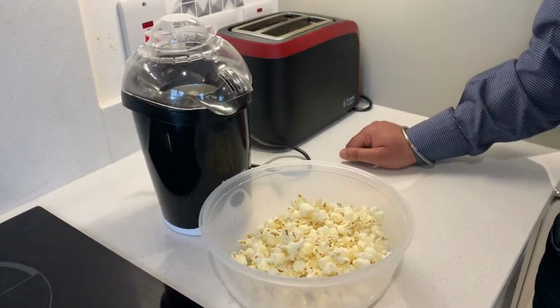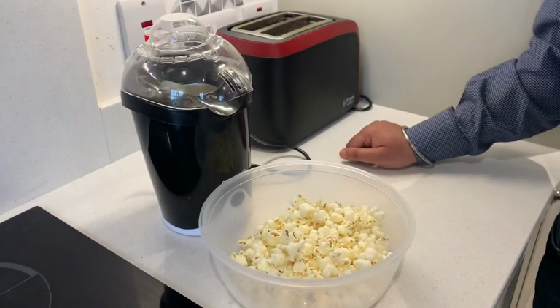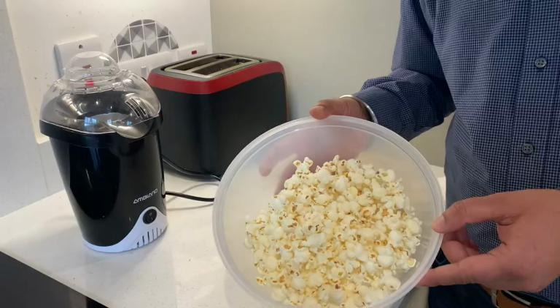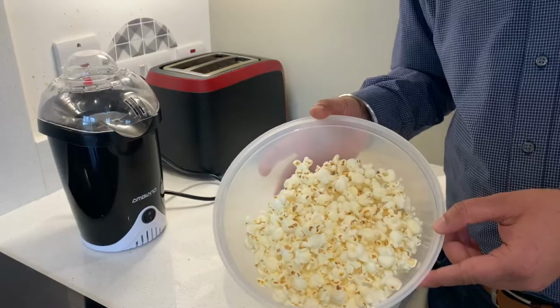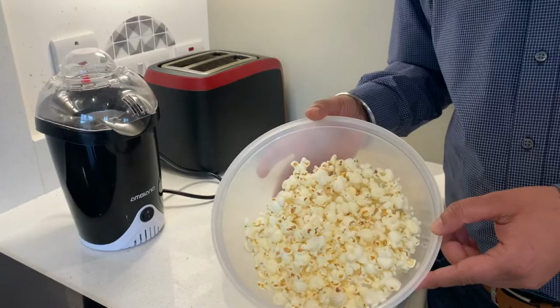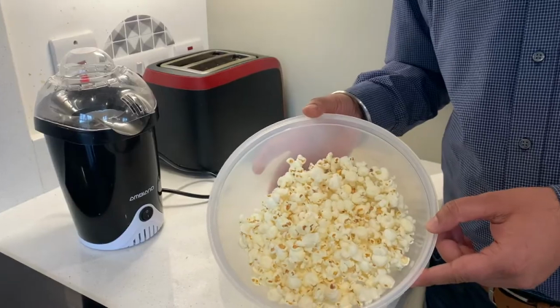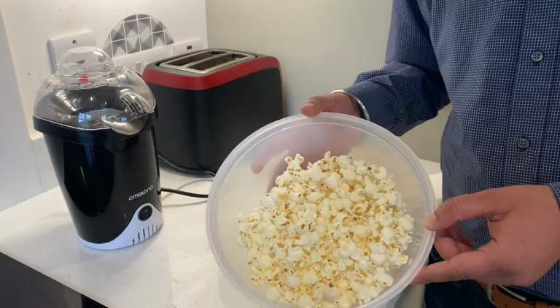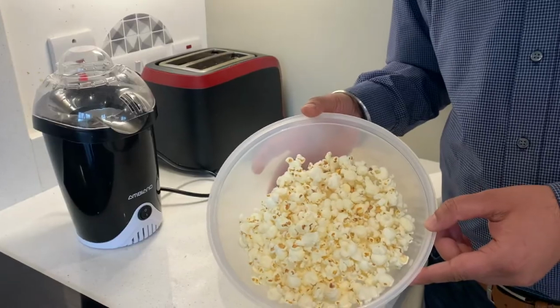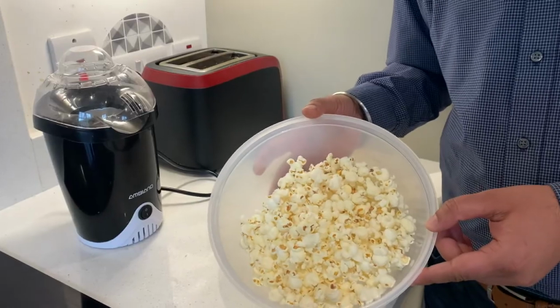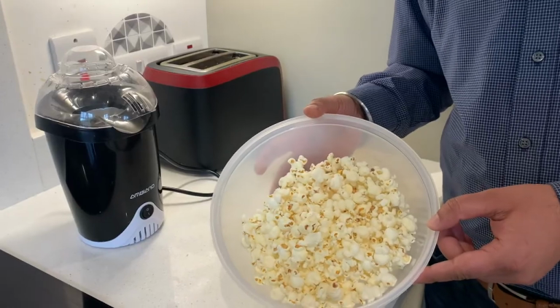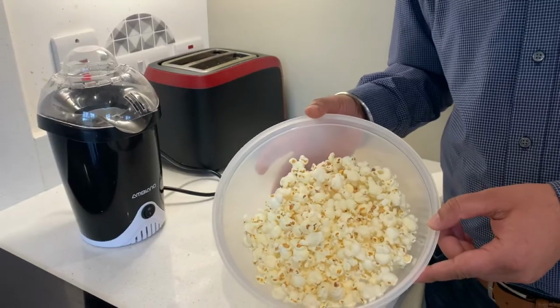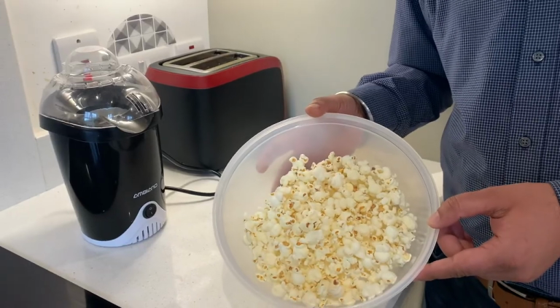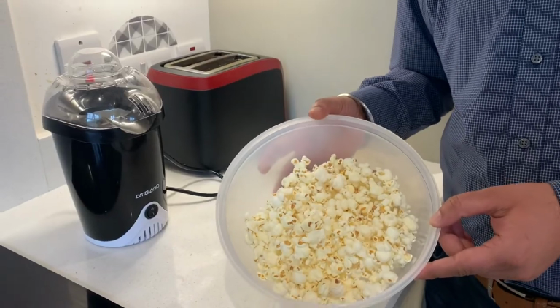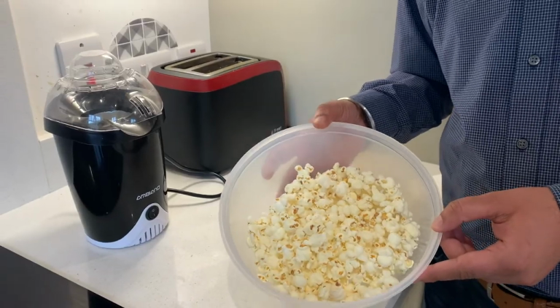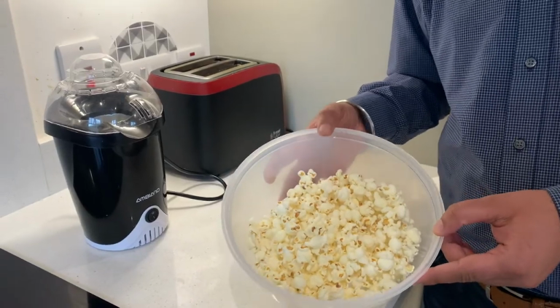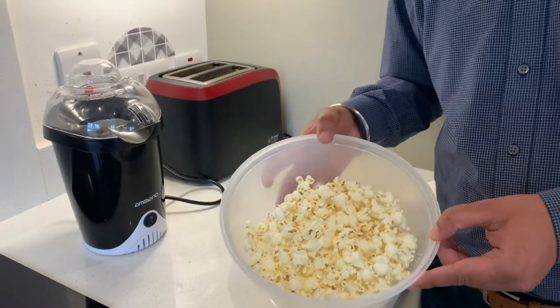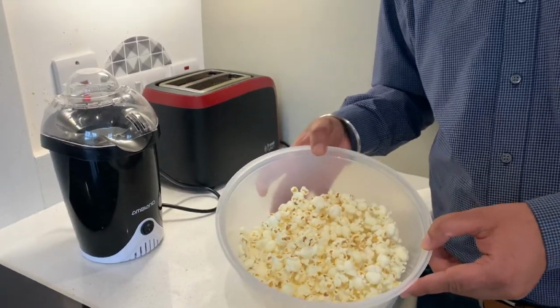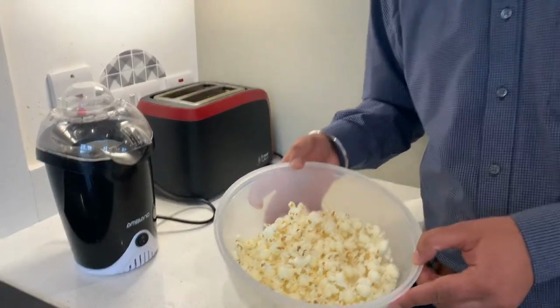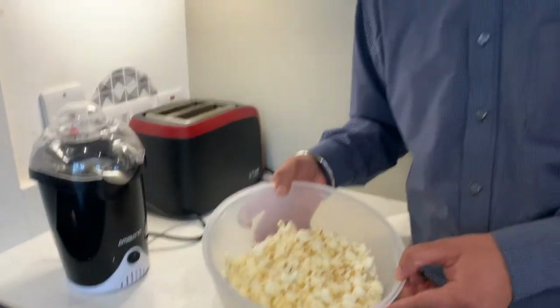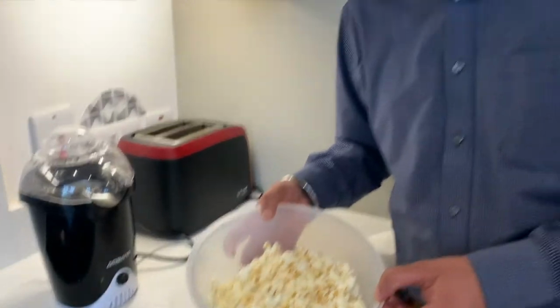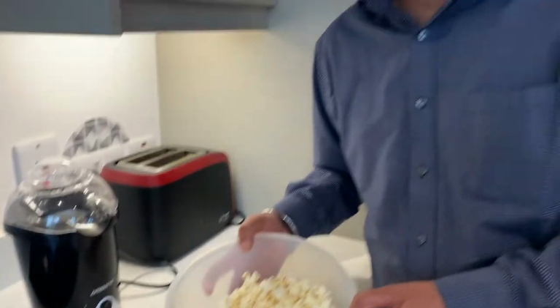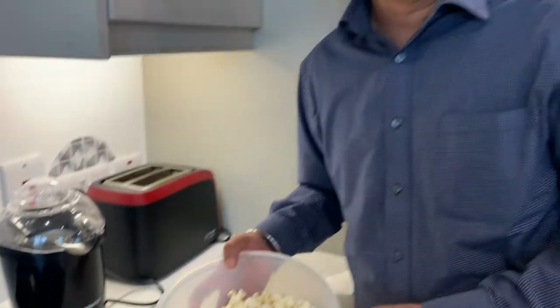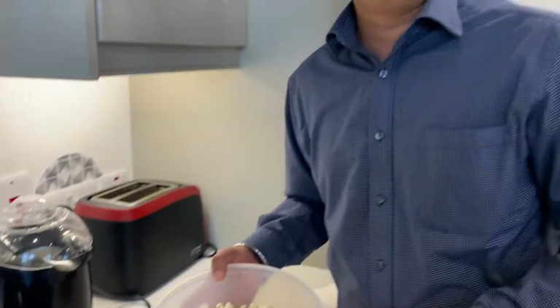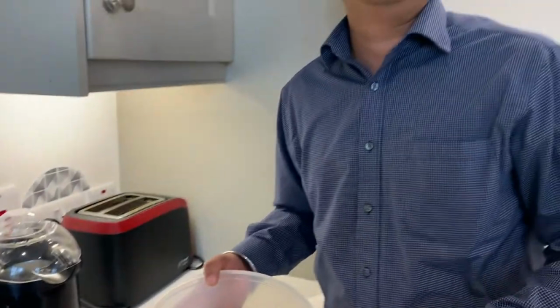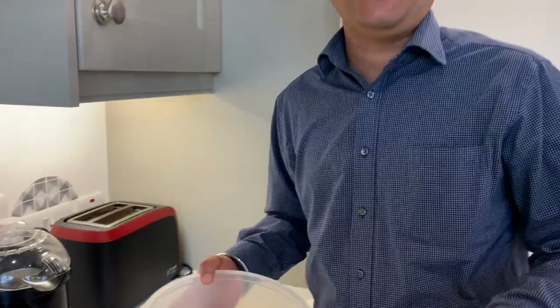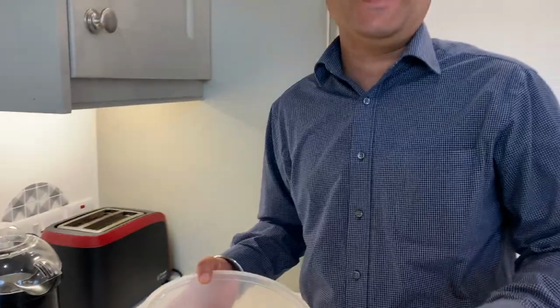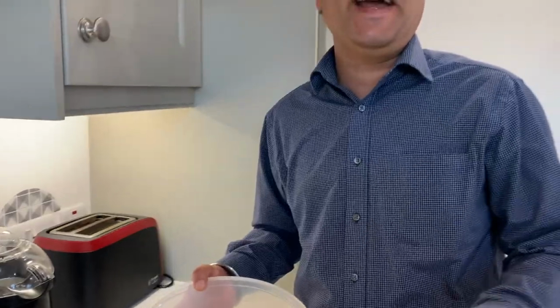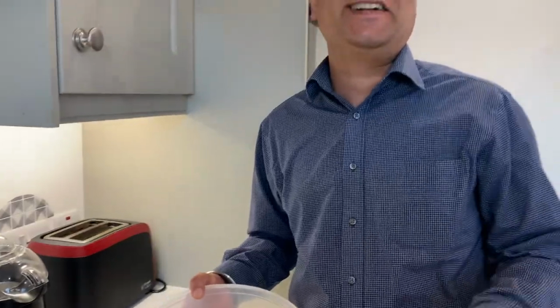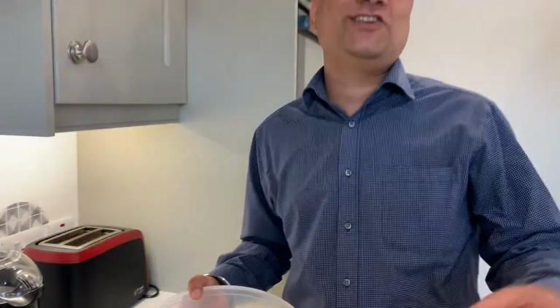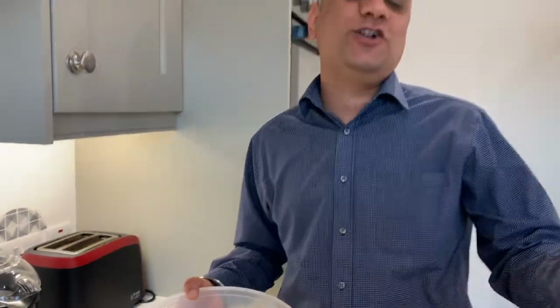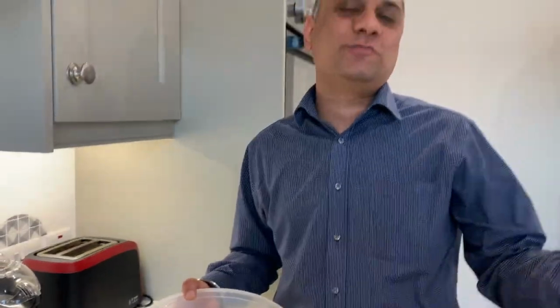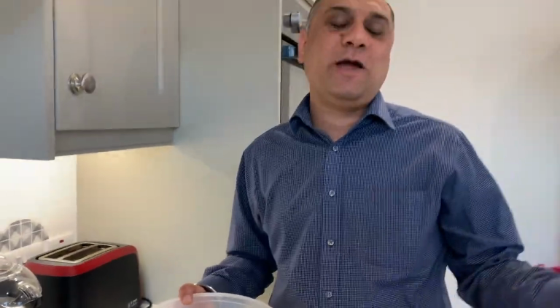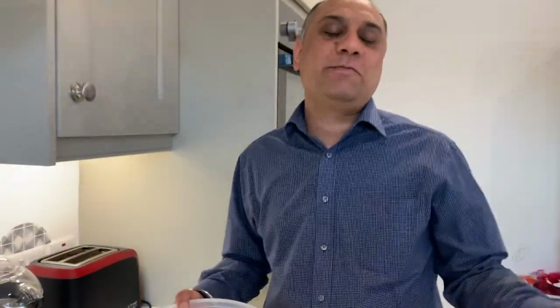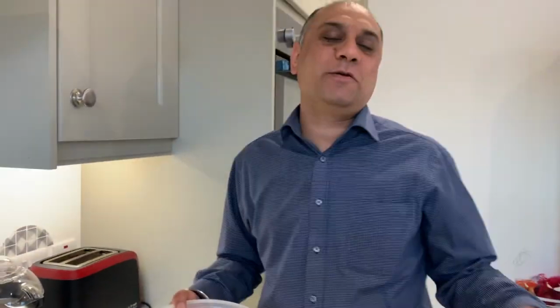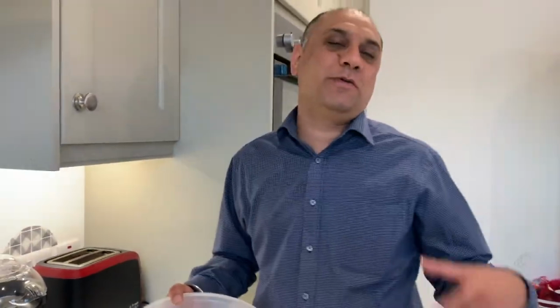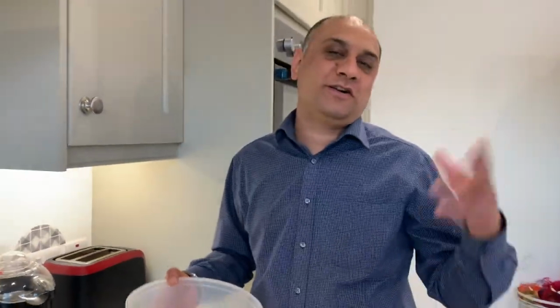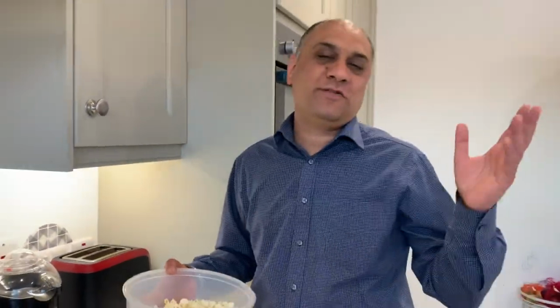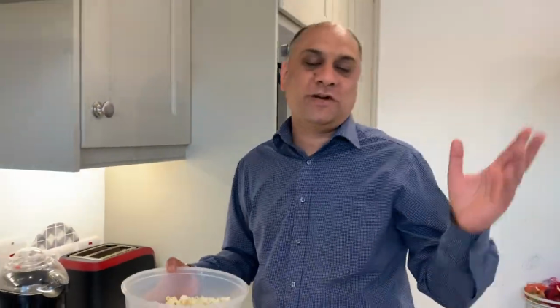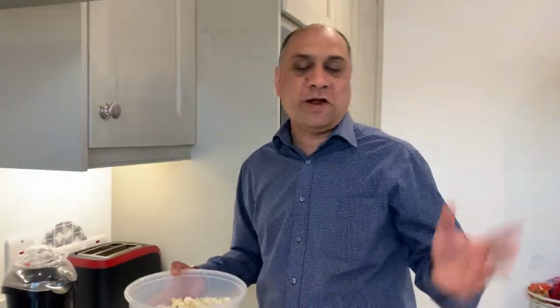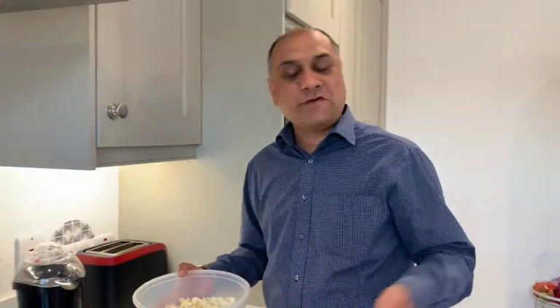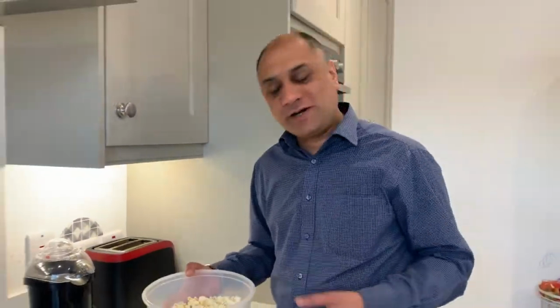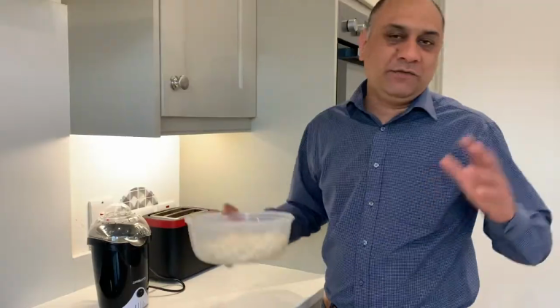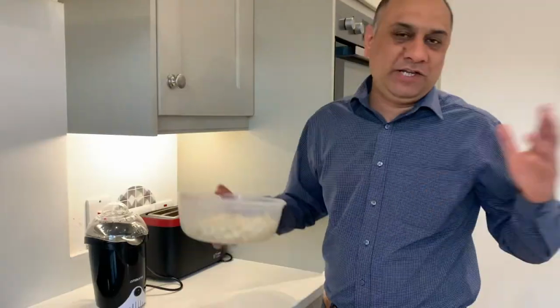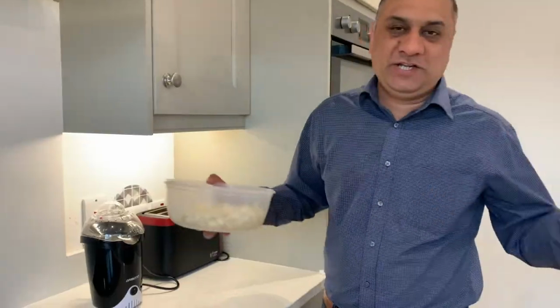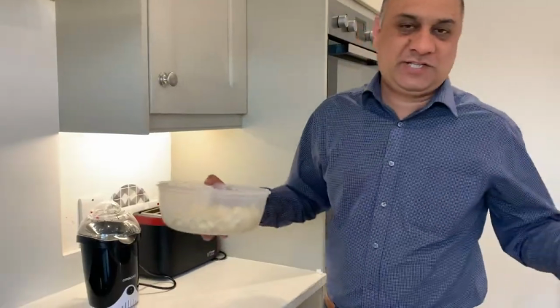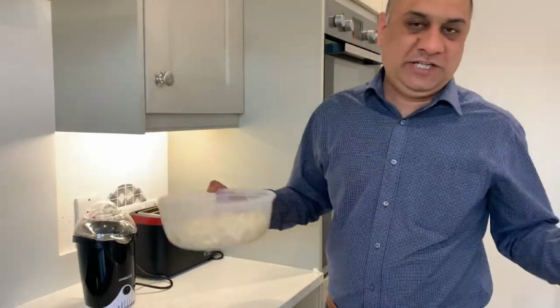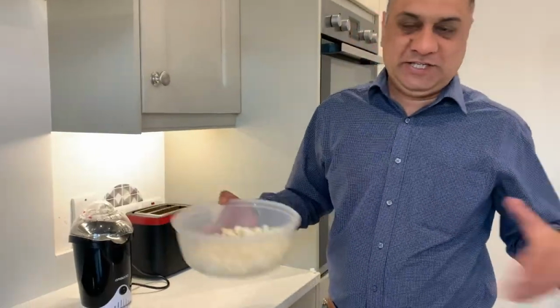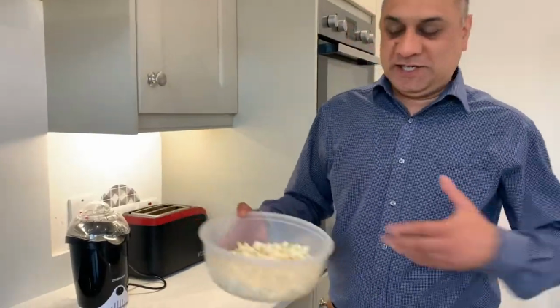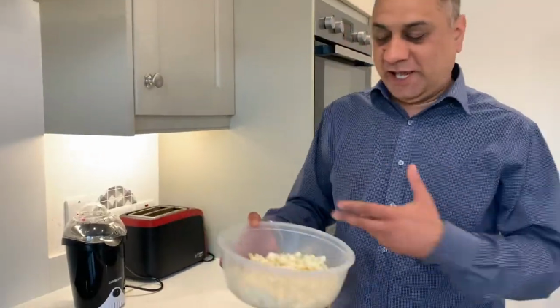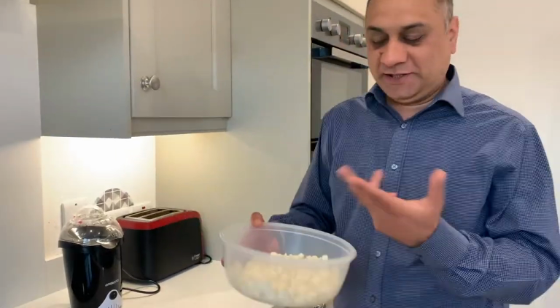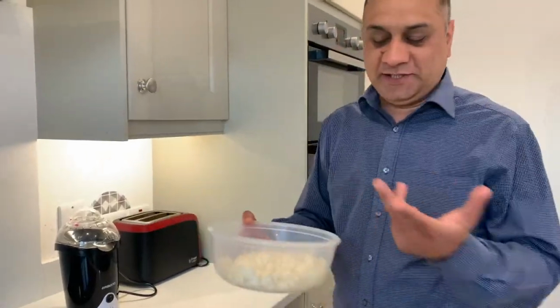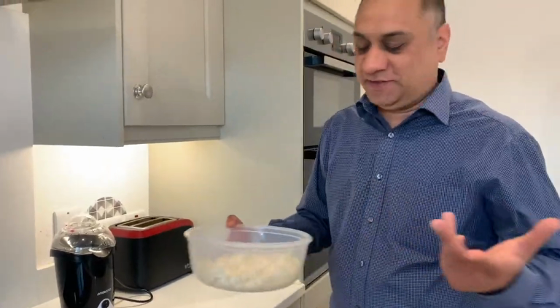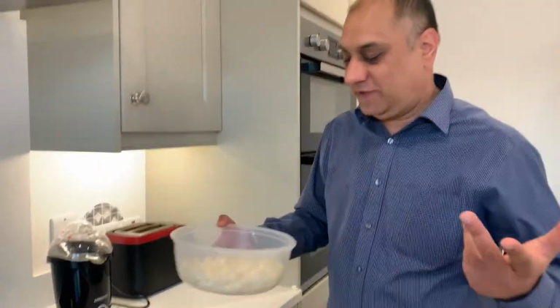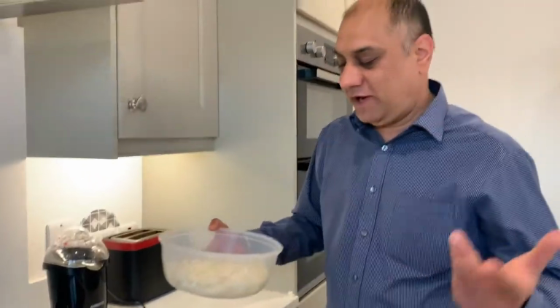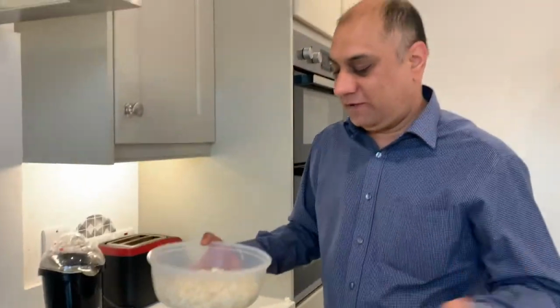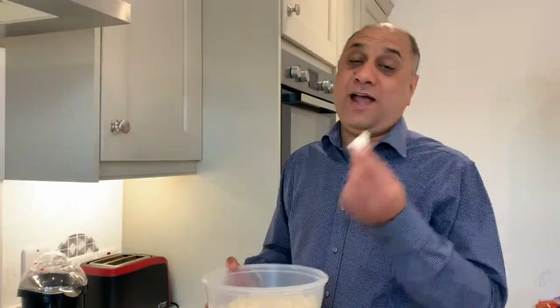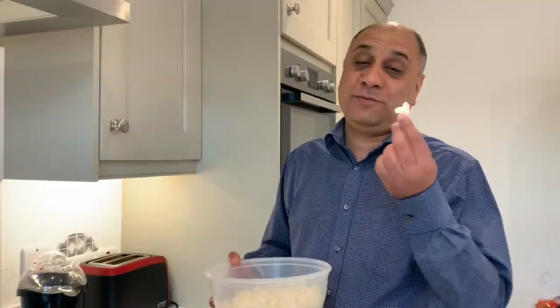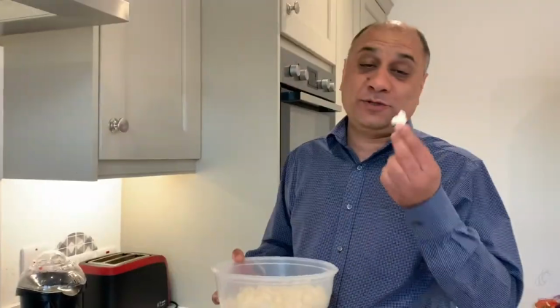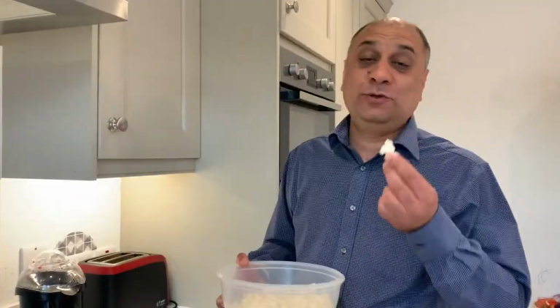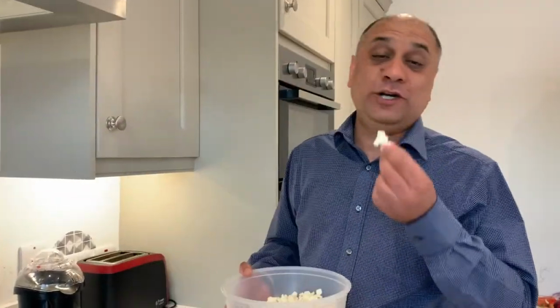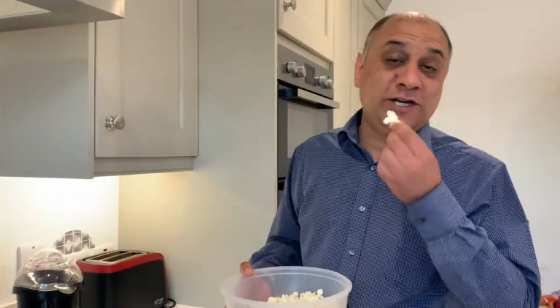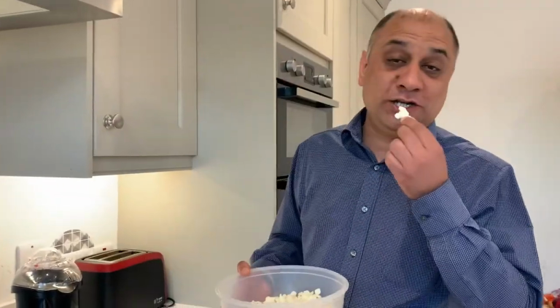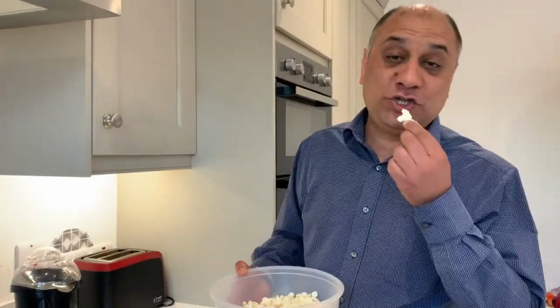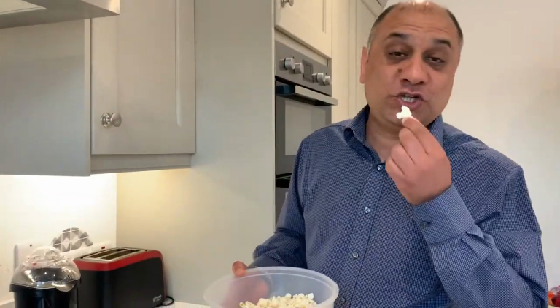These are ready to eat. You can add salt, pepper, butter, or whatever. We just eat it like this. They are absolutely delicious.